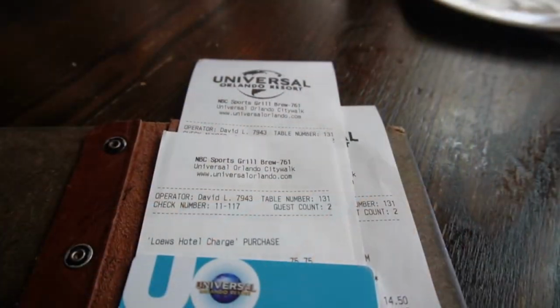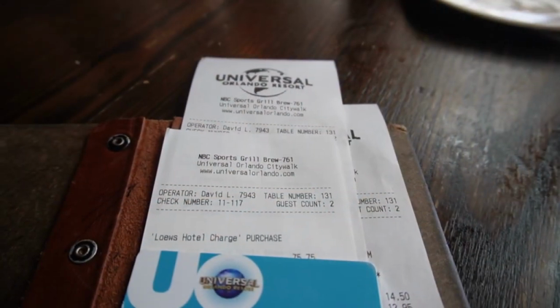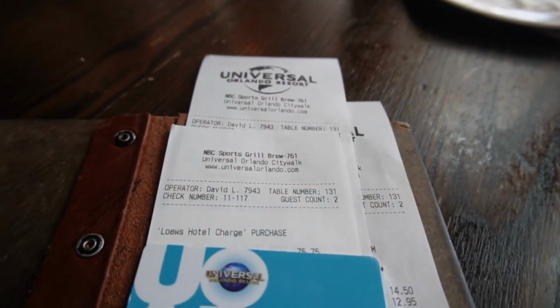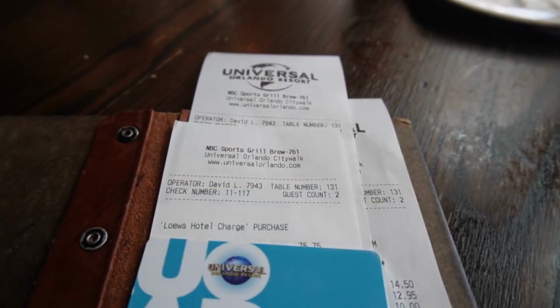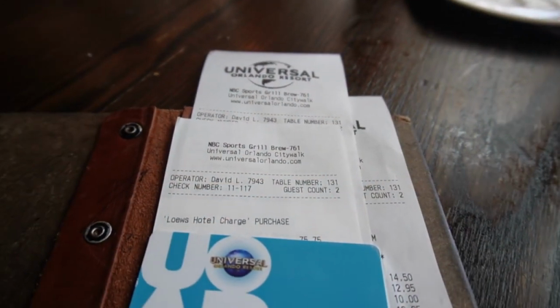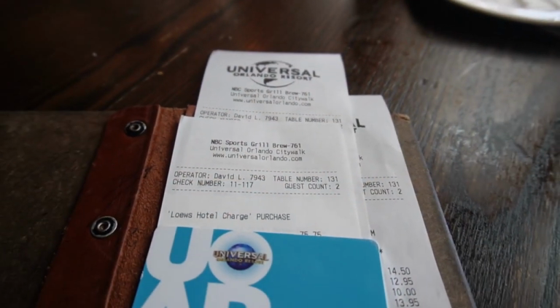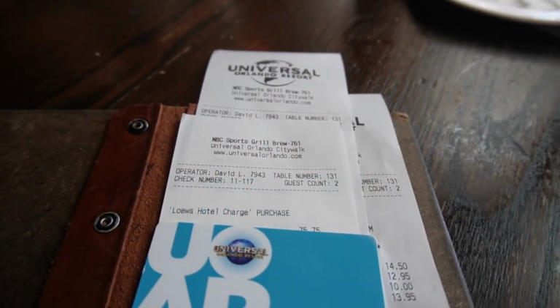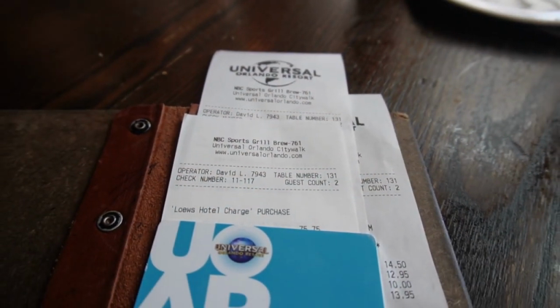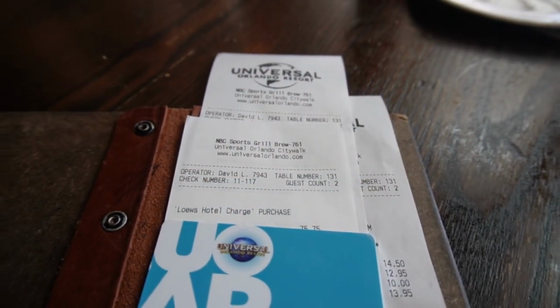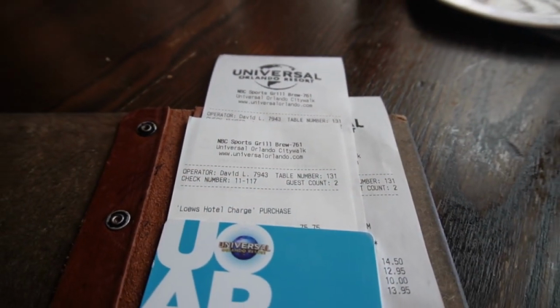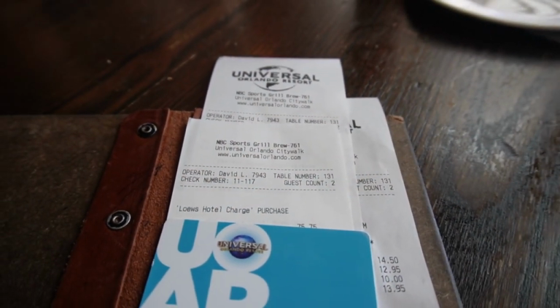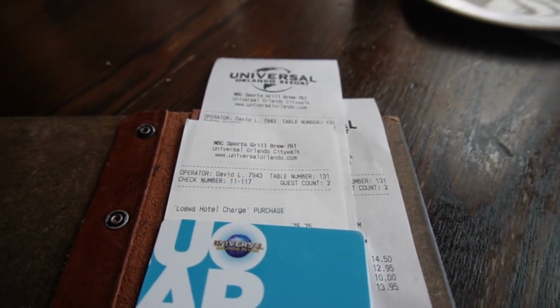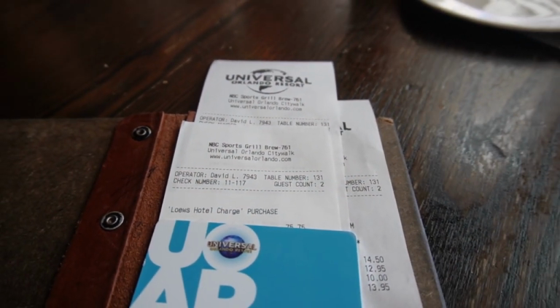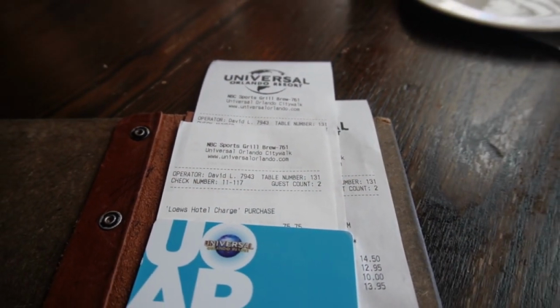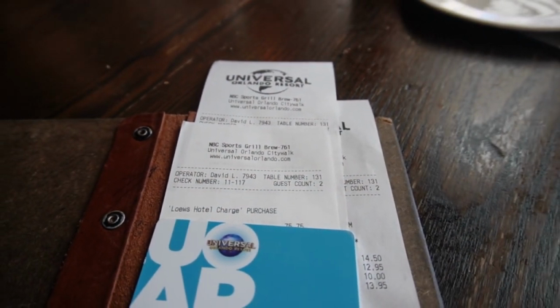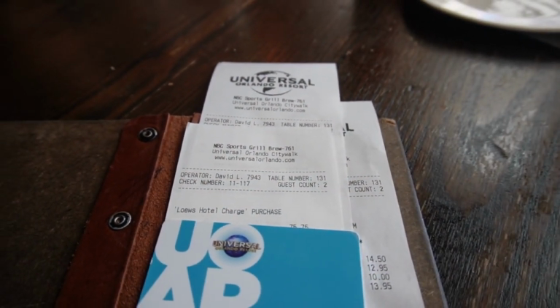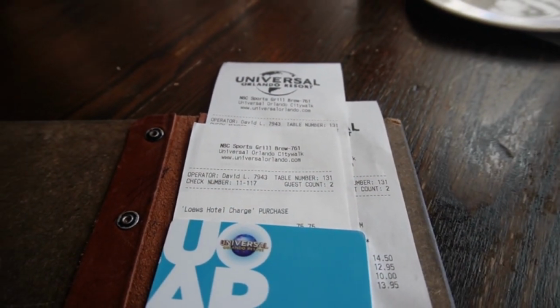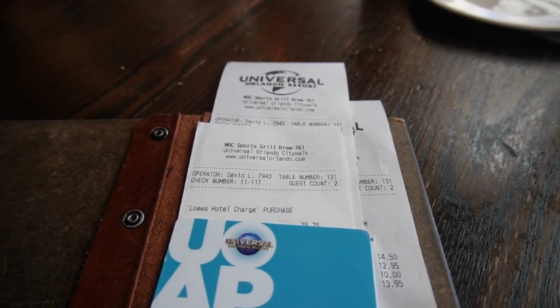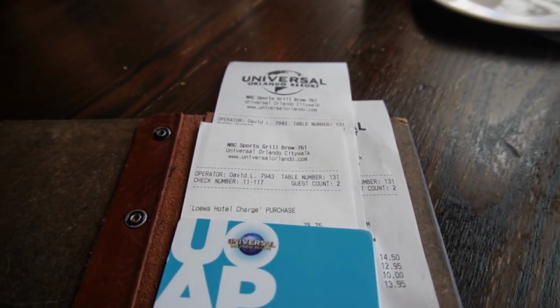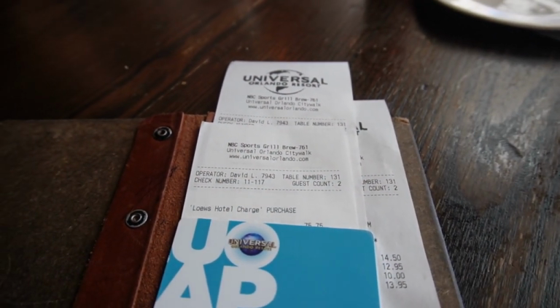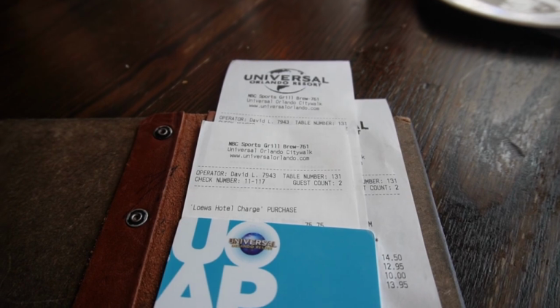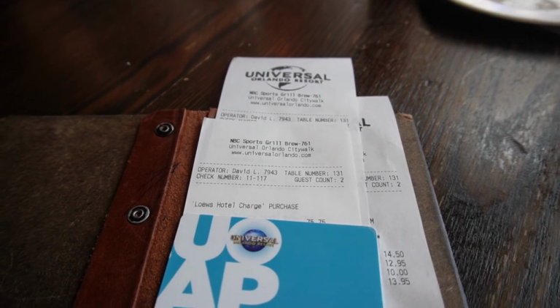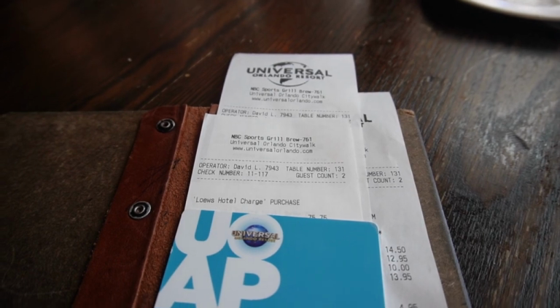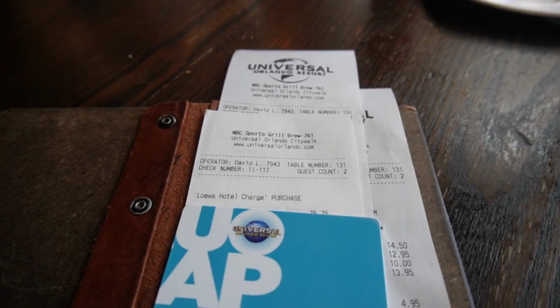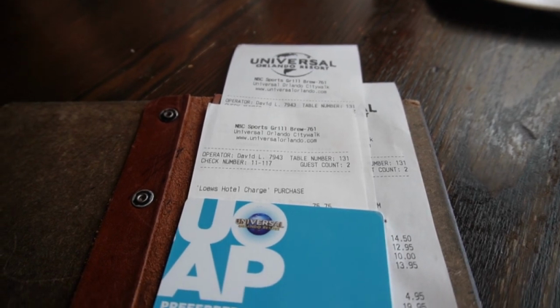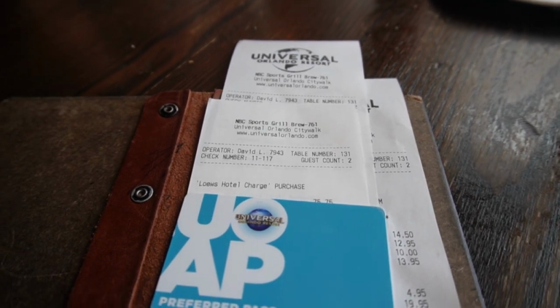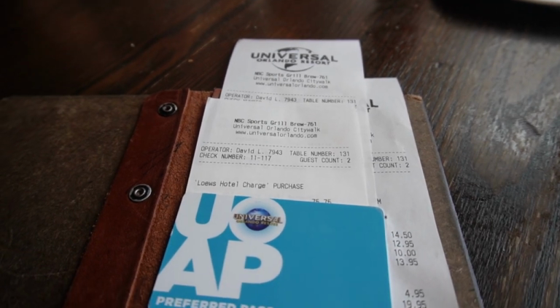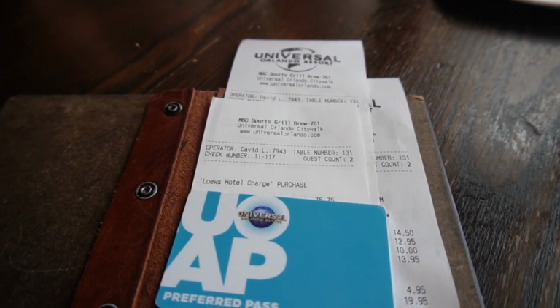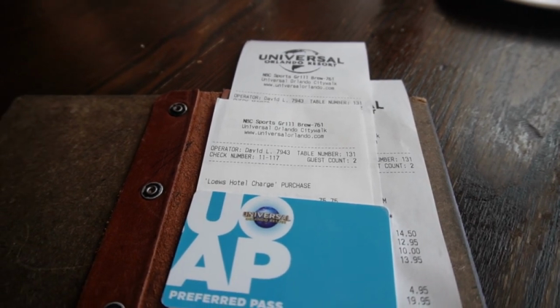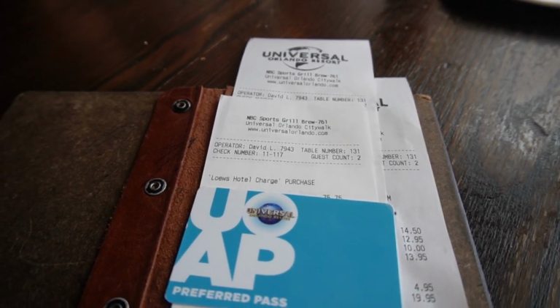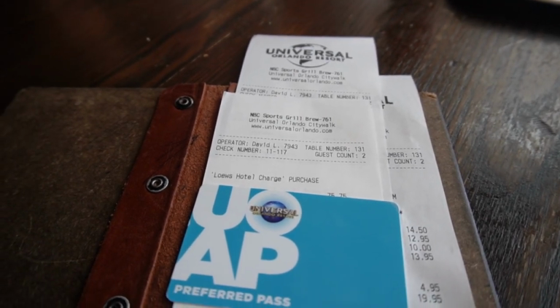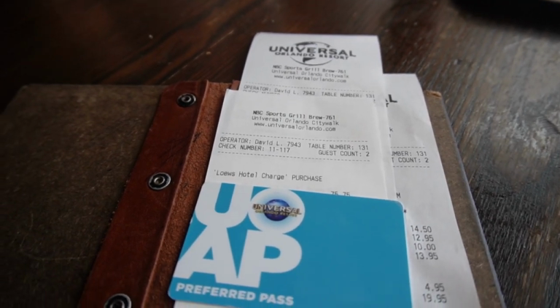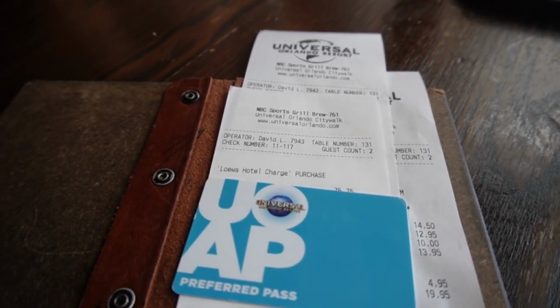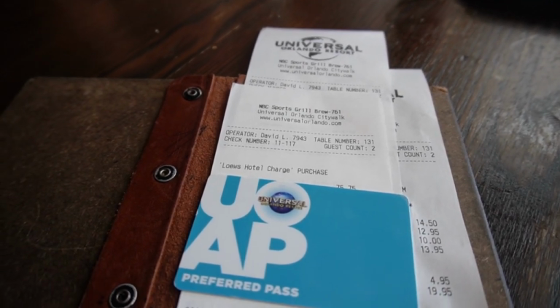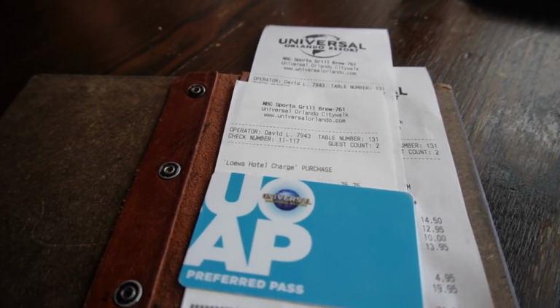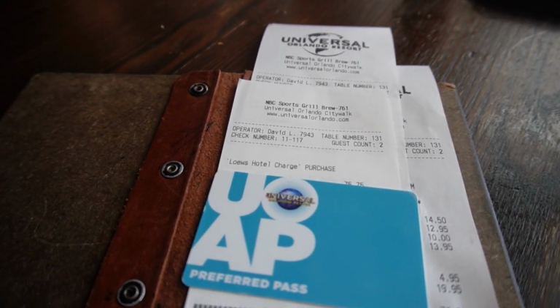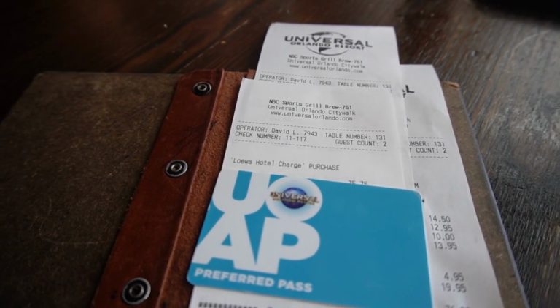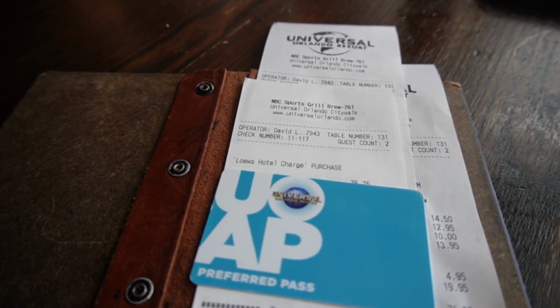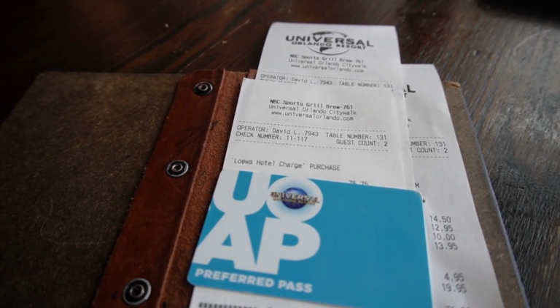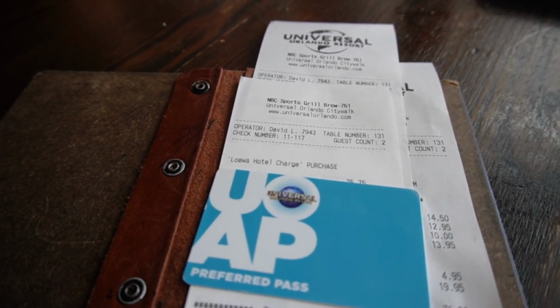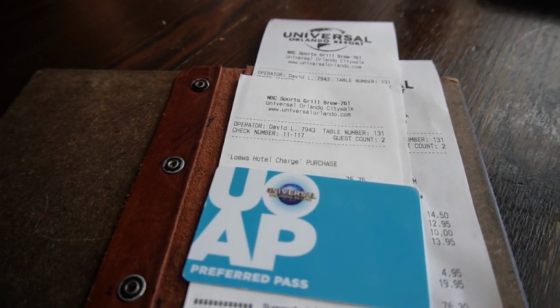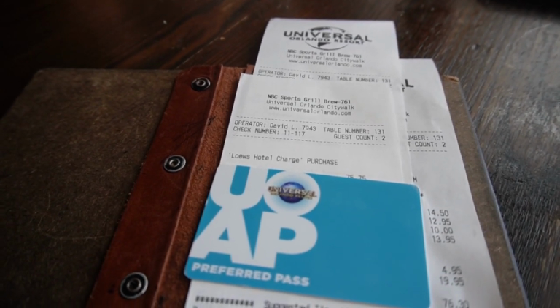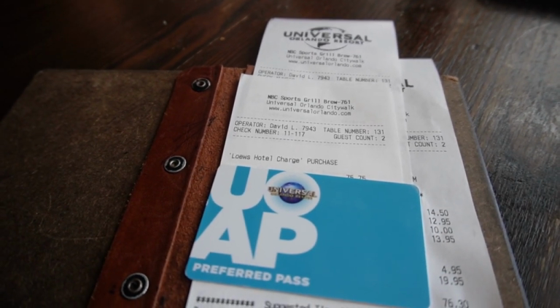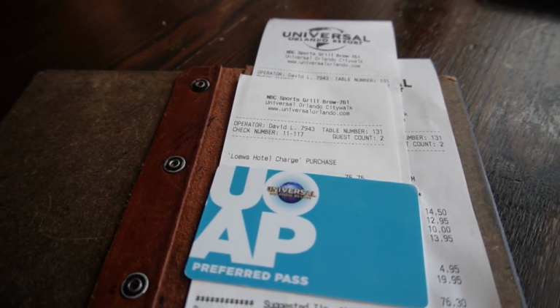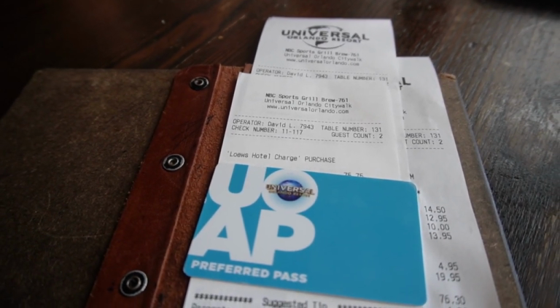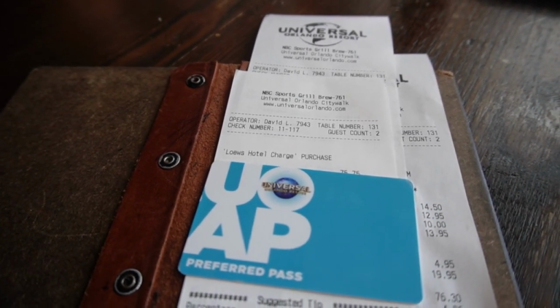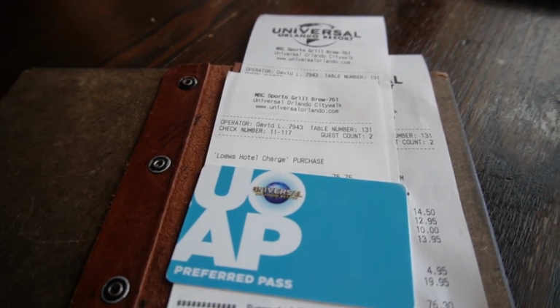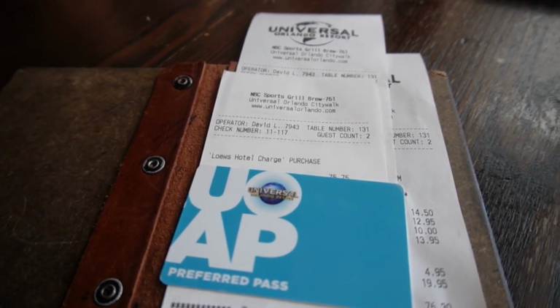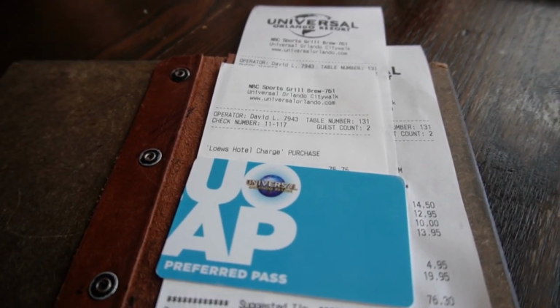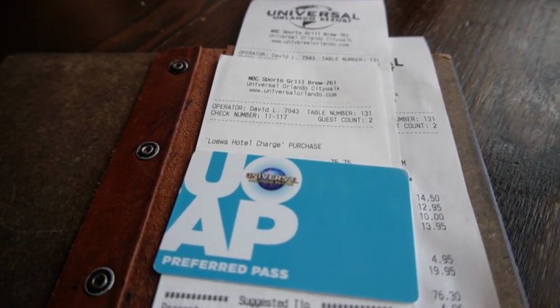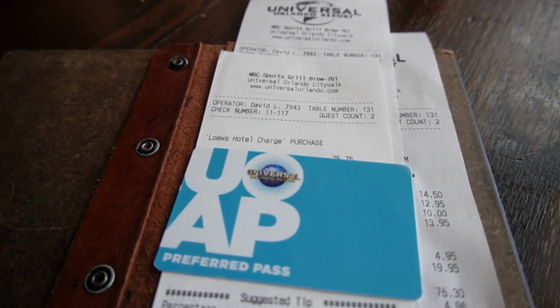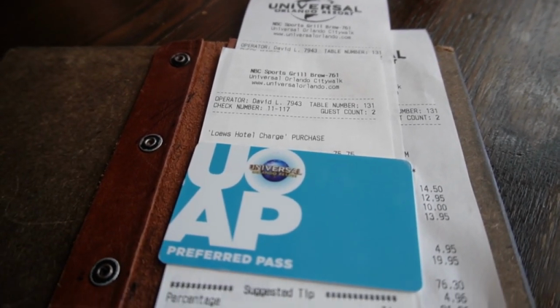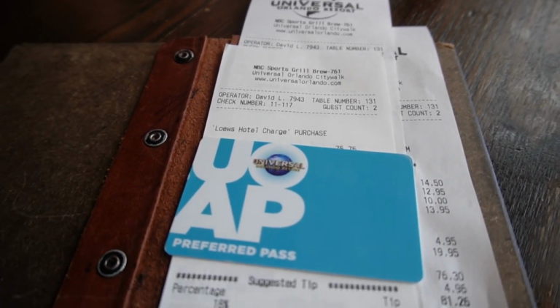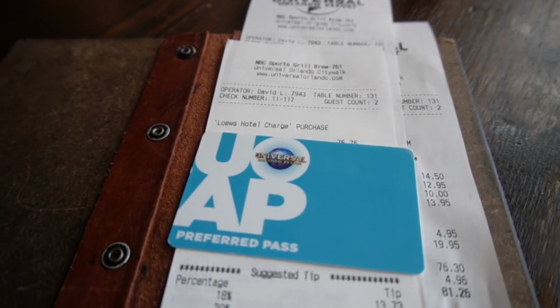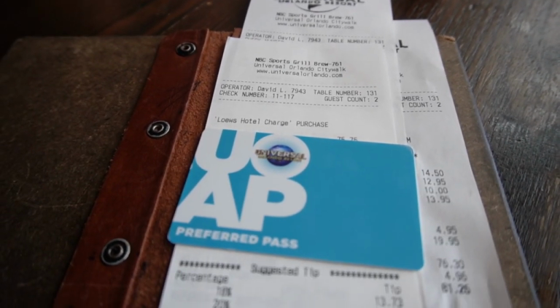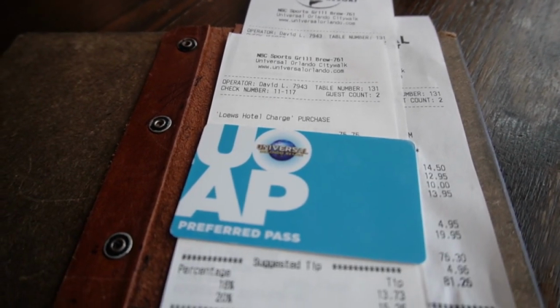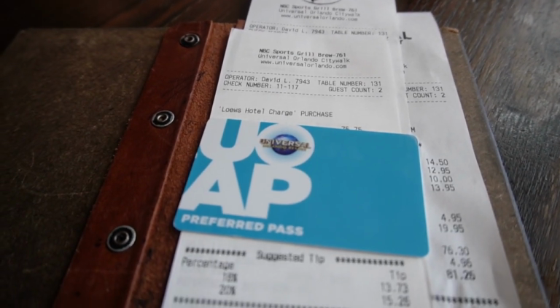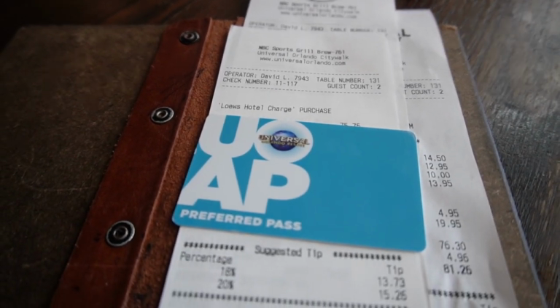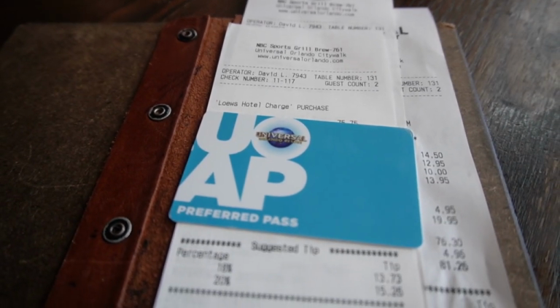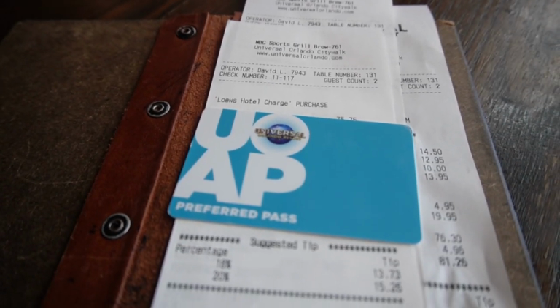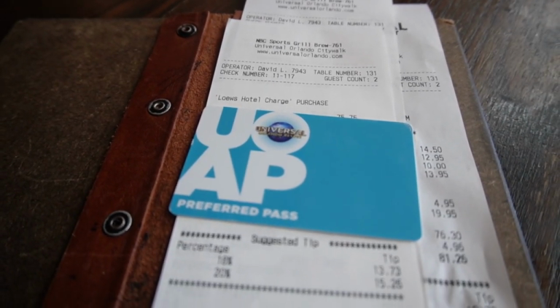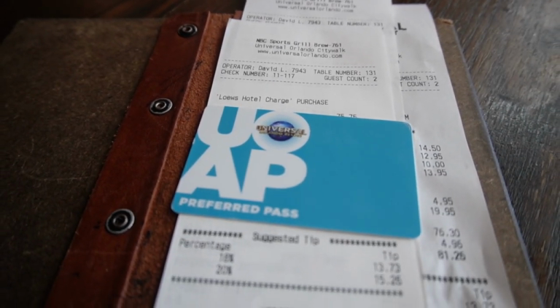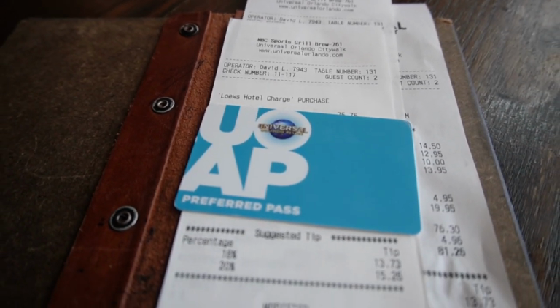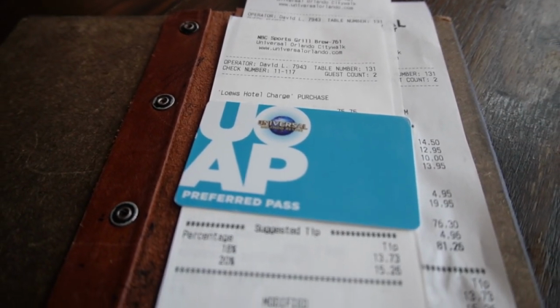And like all the other restaurants here at Universal, you can use your annual pass — so don't forget that.